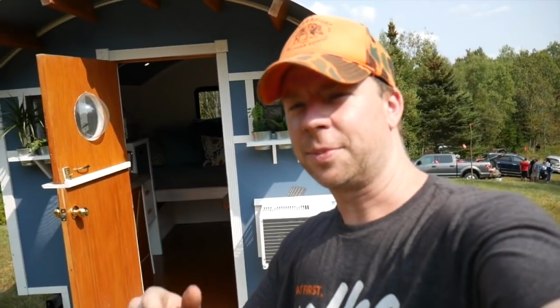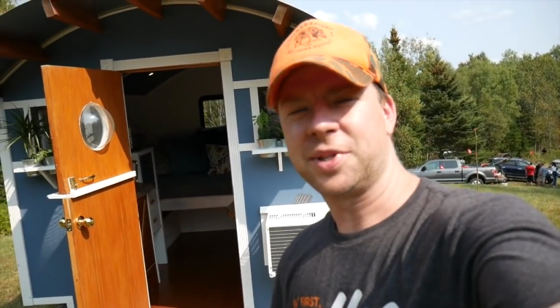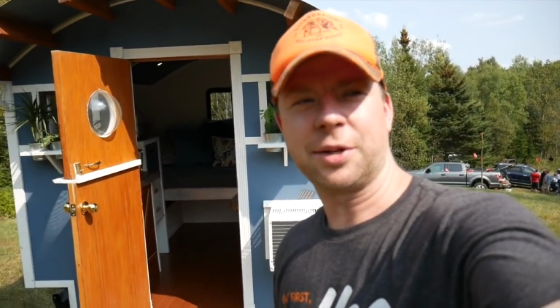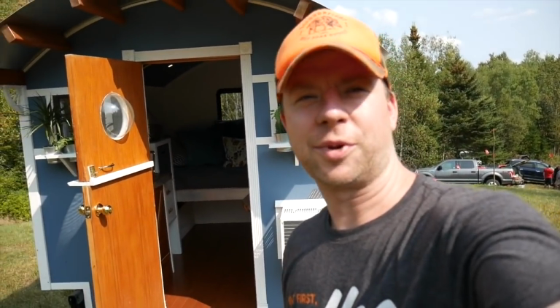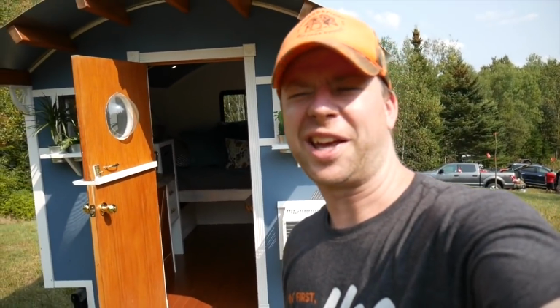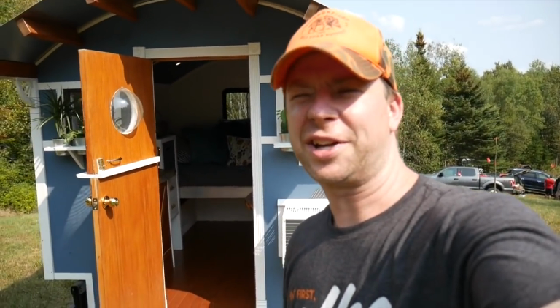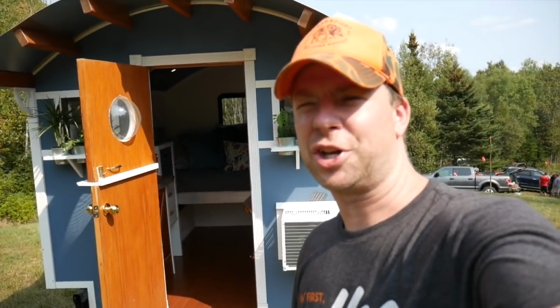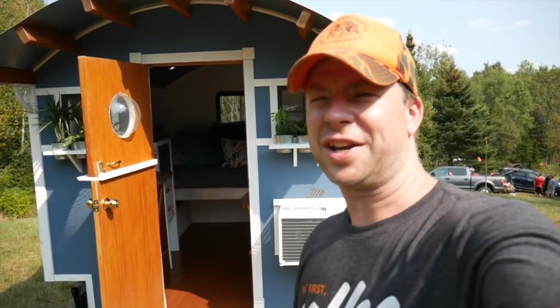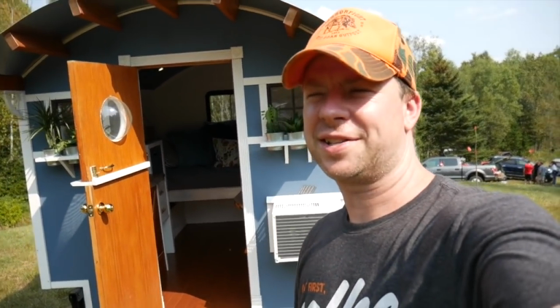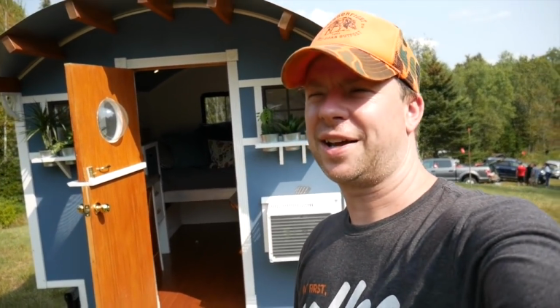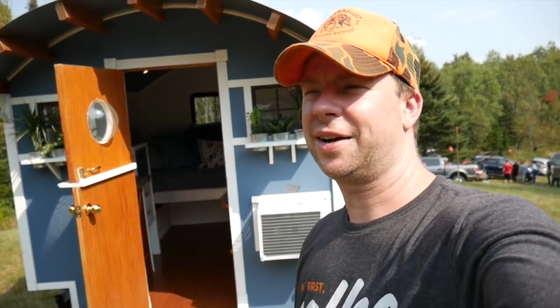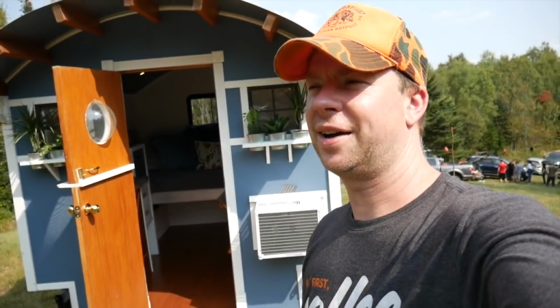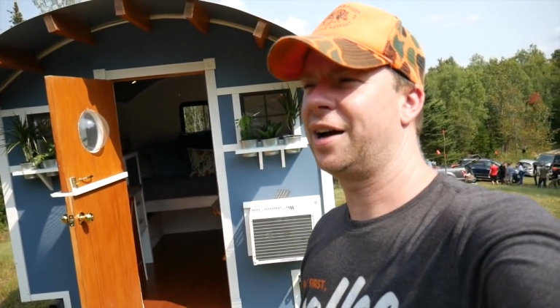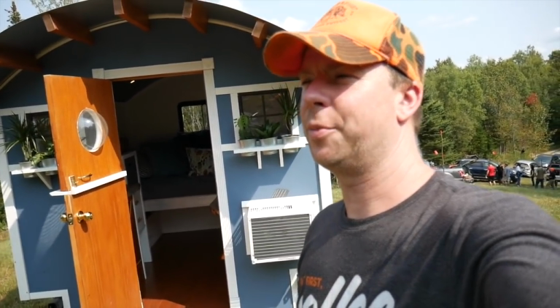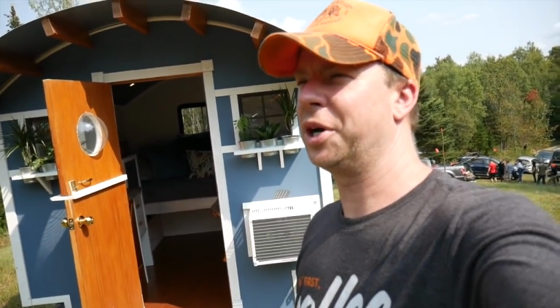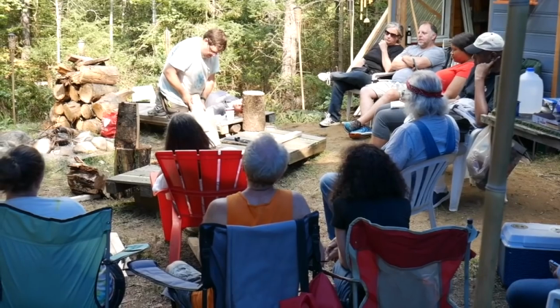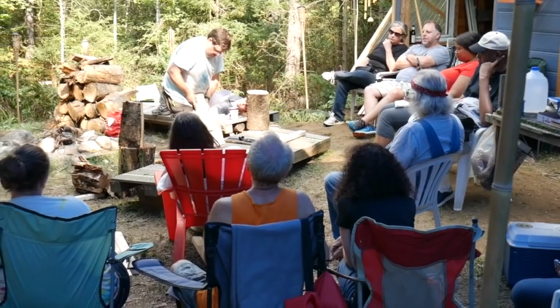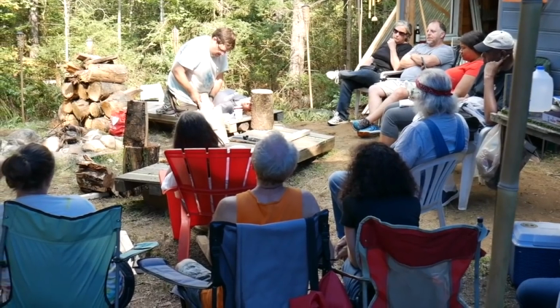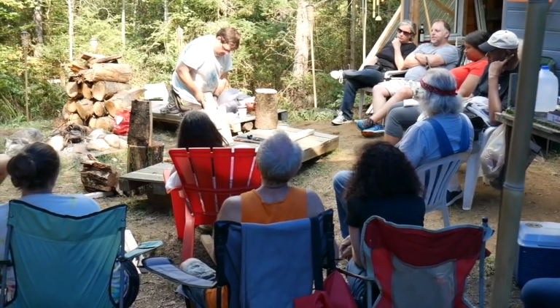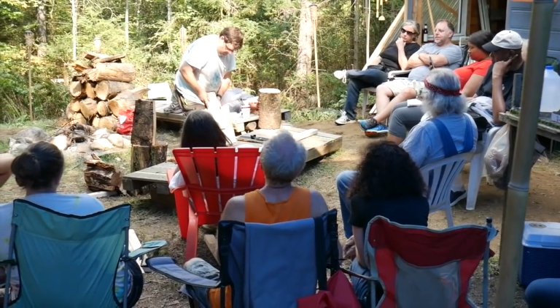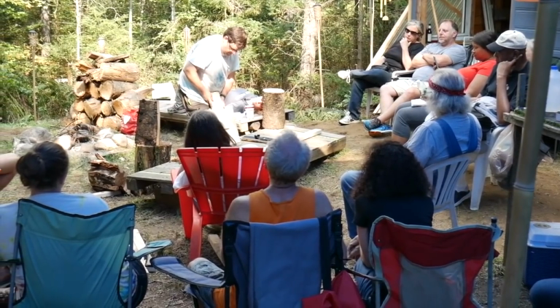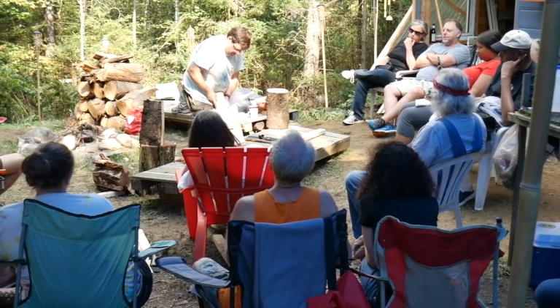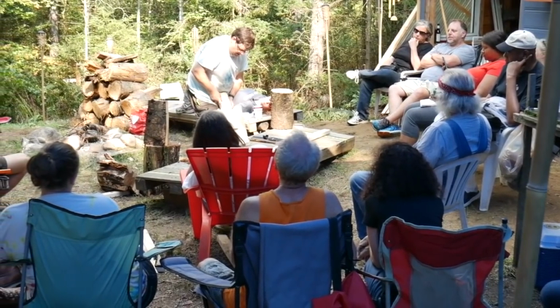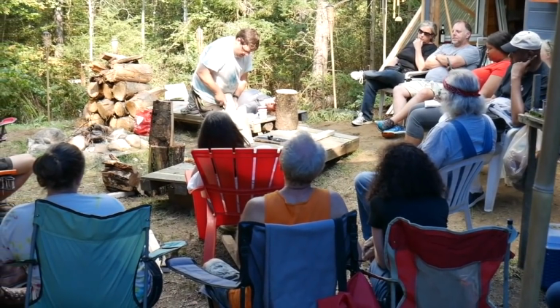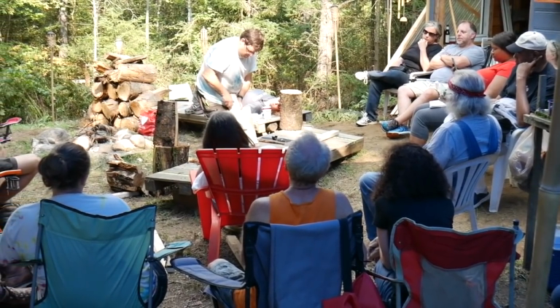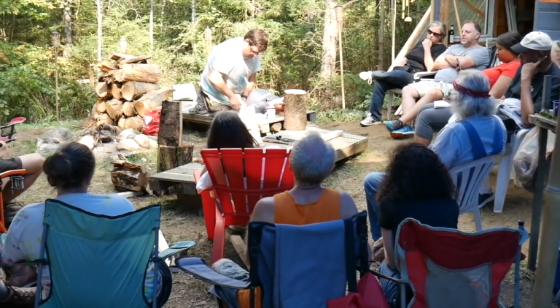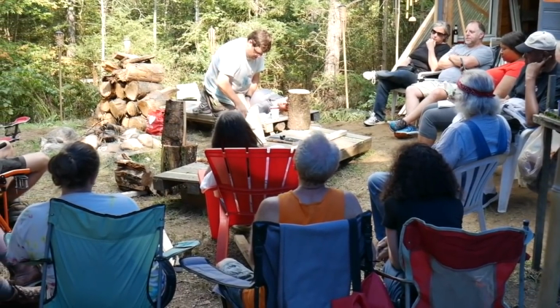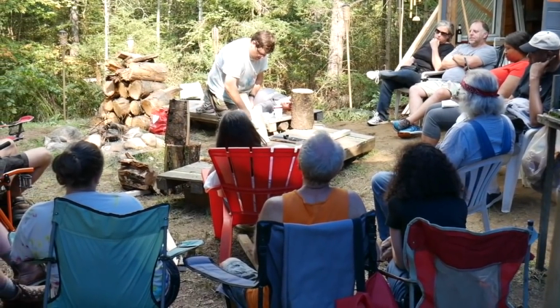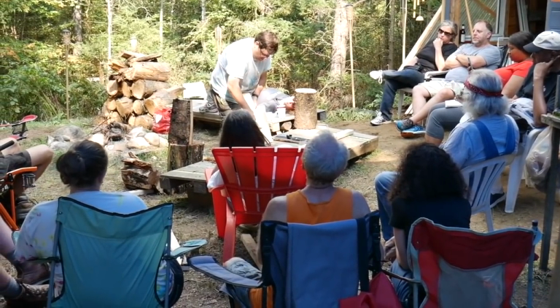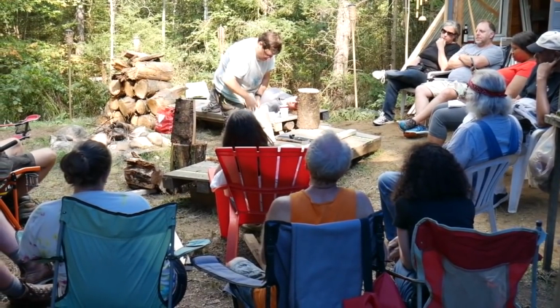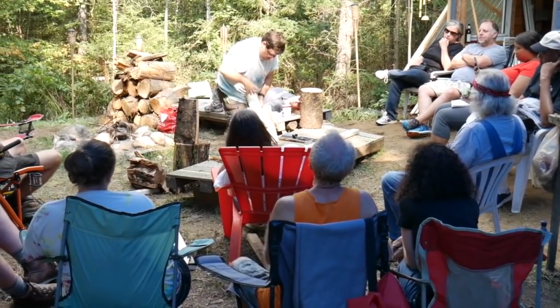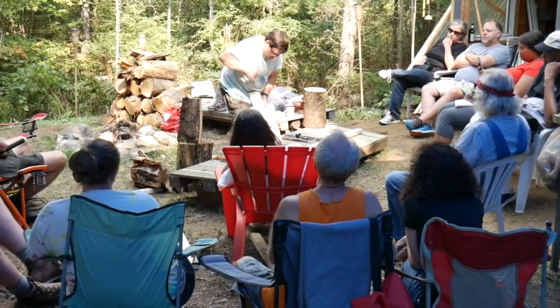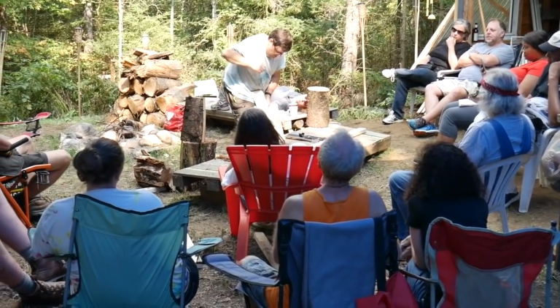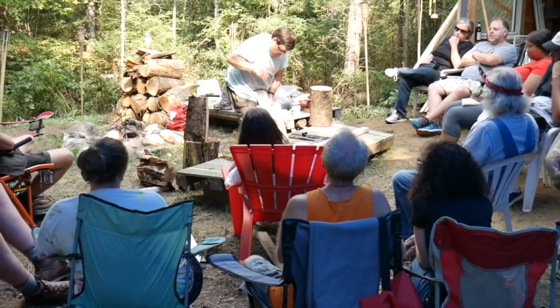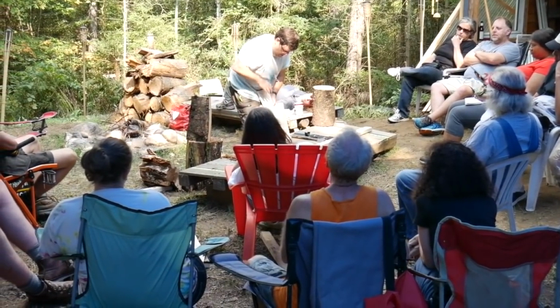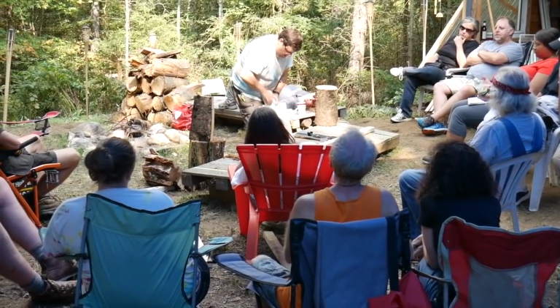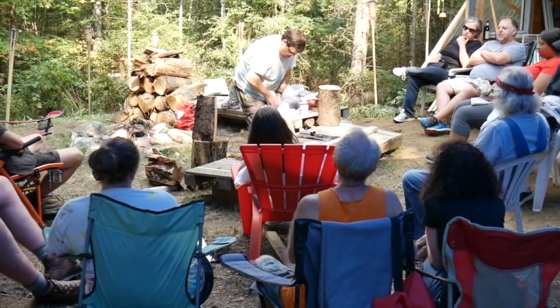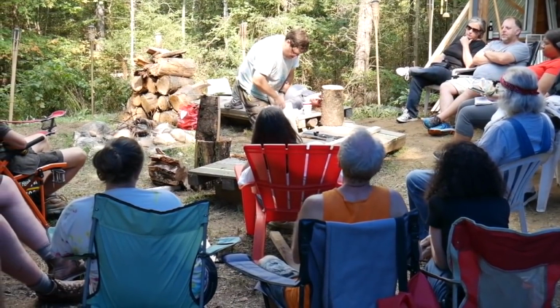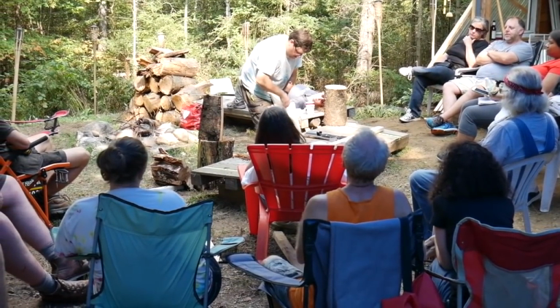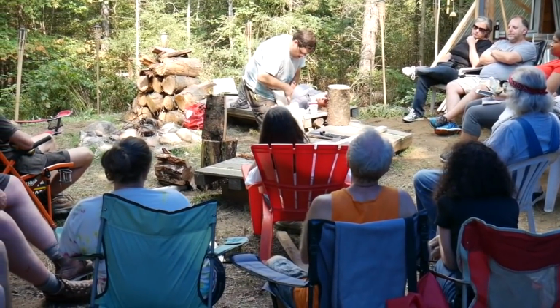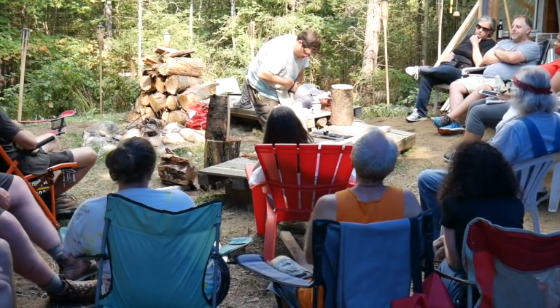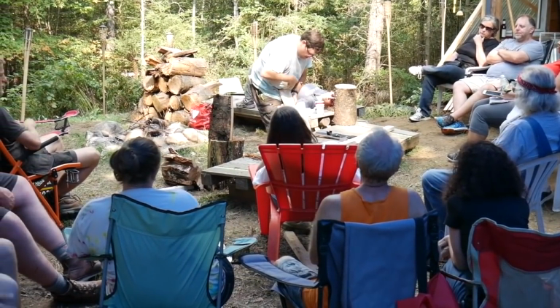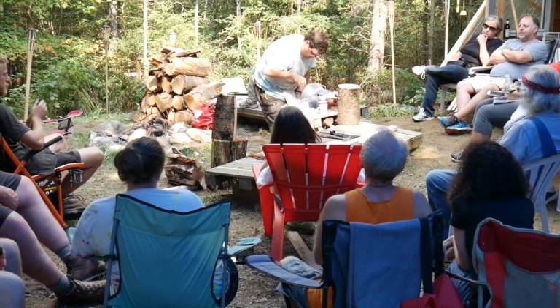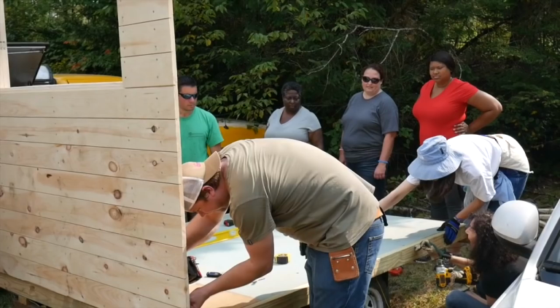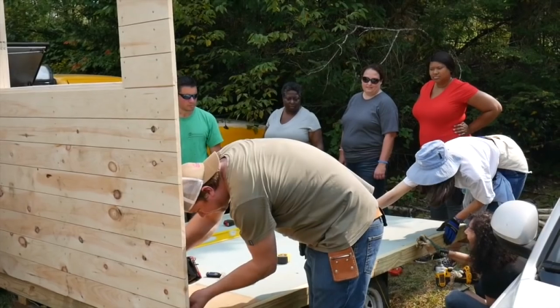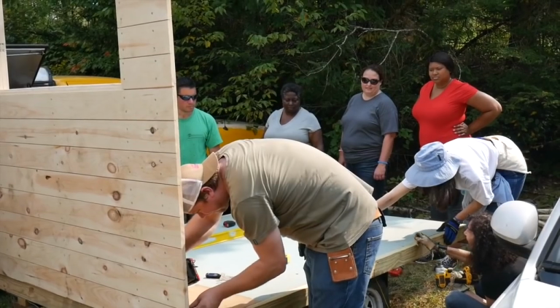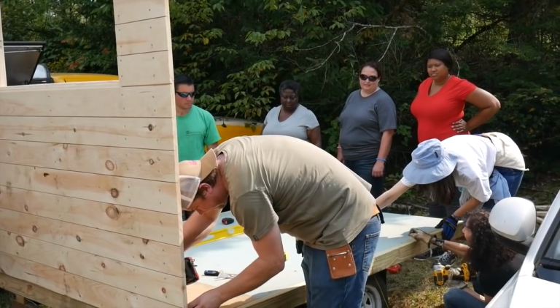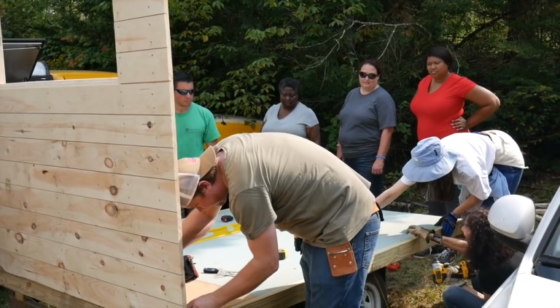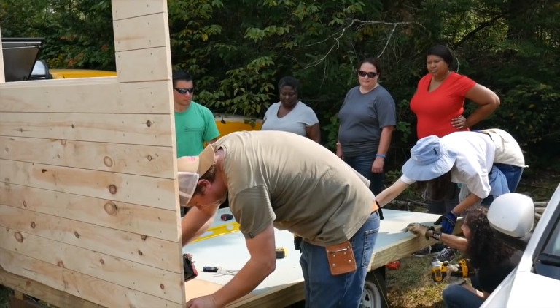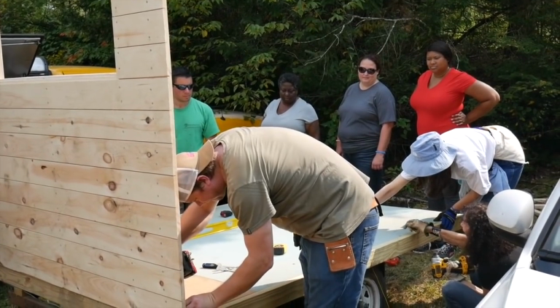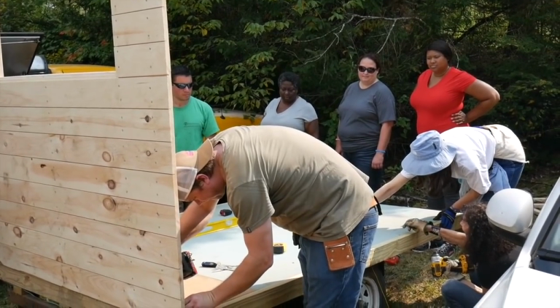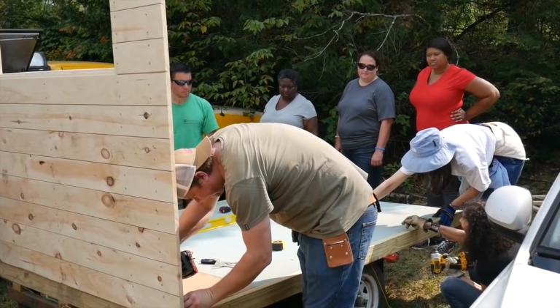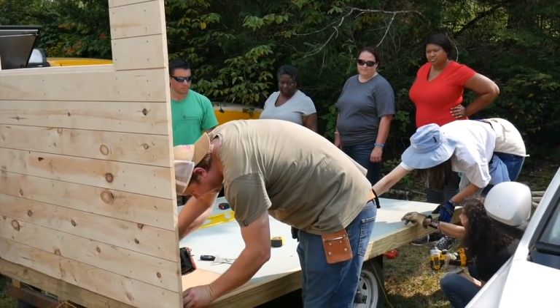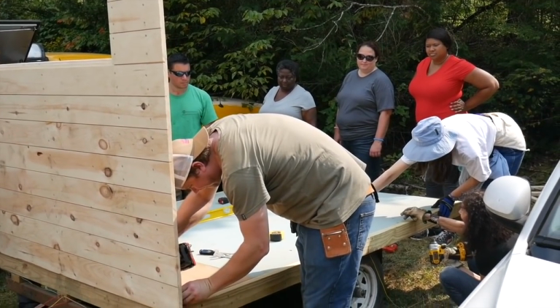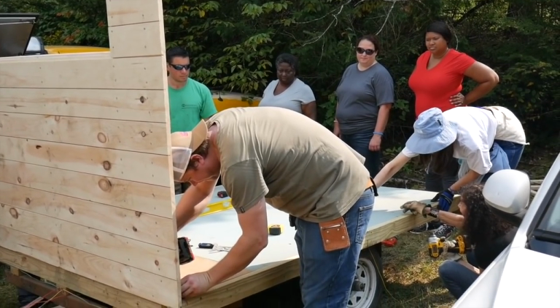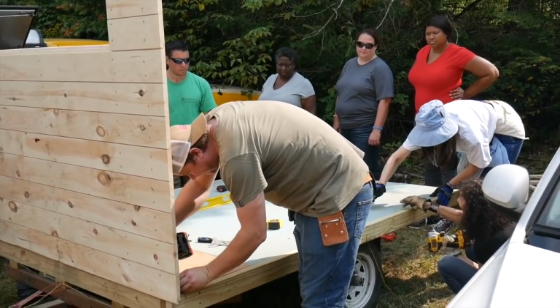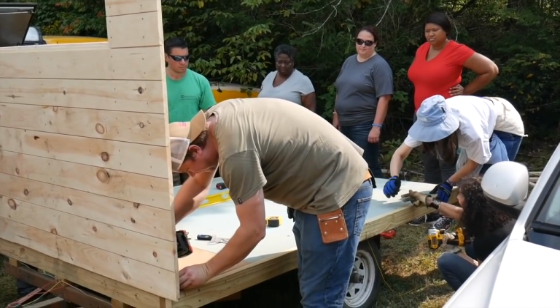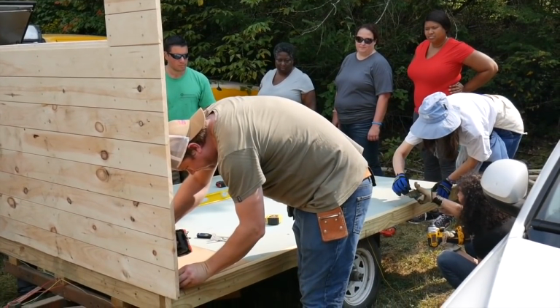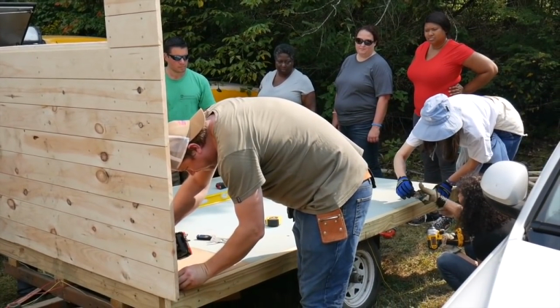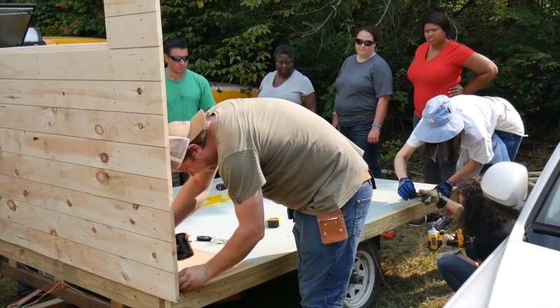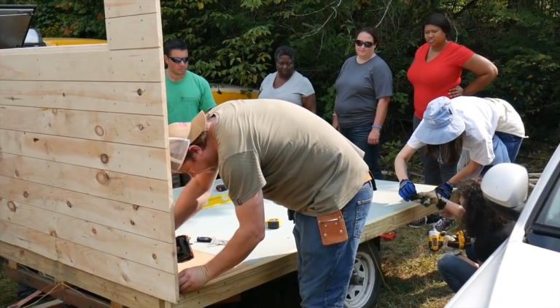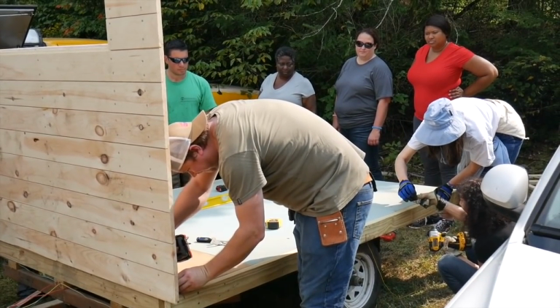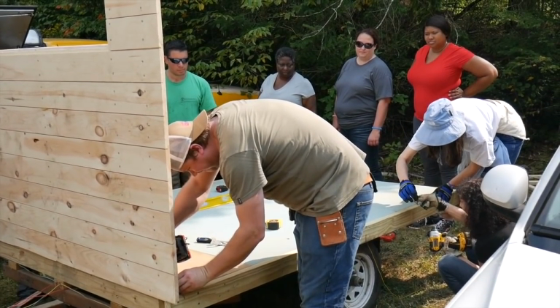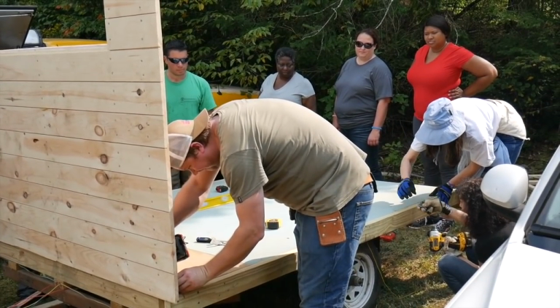What's up, Deke from RelaxShacks.com. We are here at Tiny House Summer Camp 5, Day 3-4, looking like a bum.